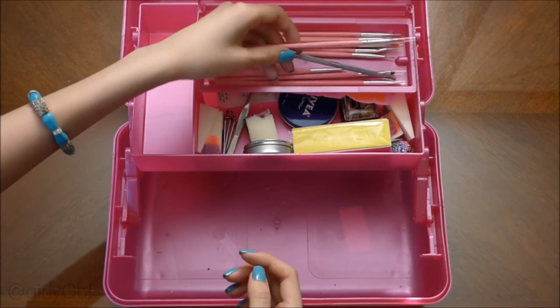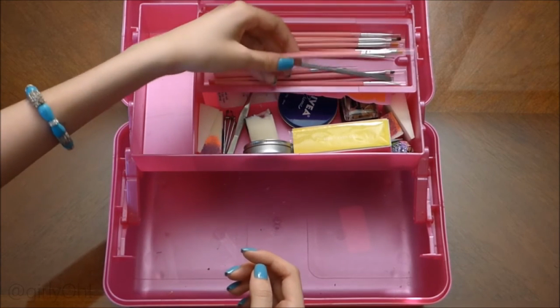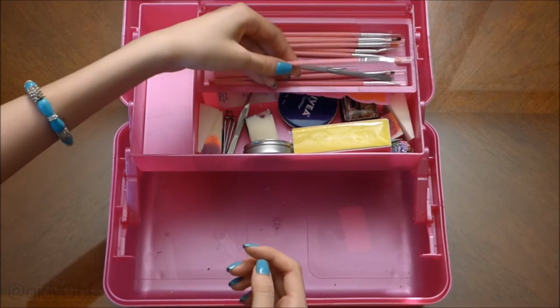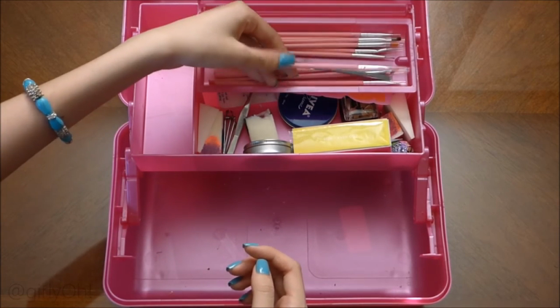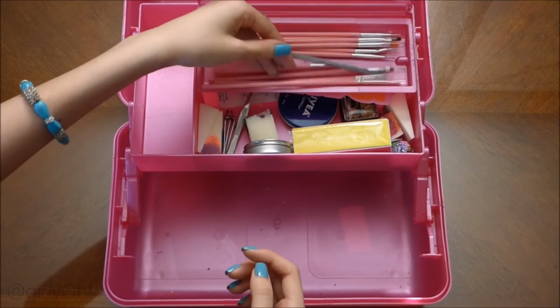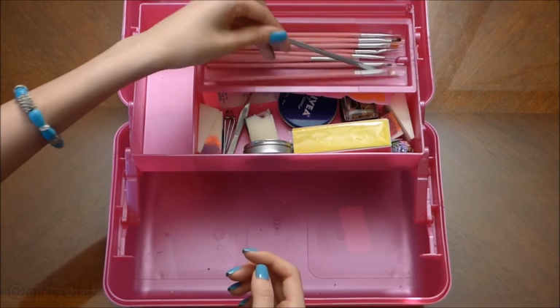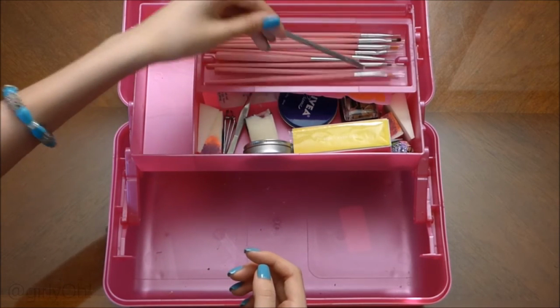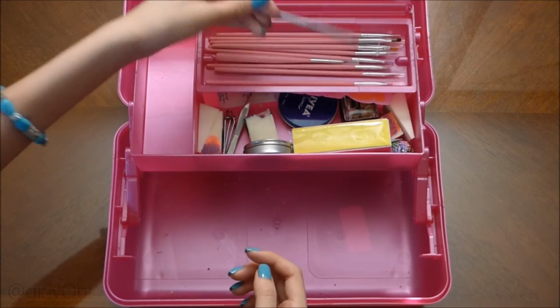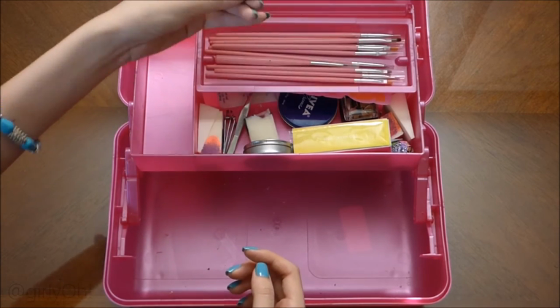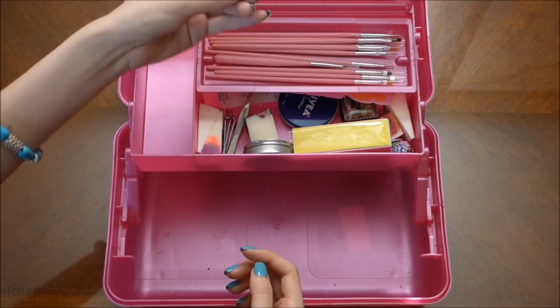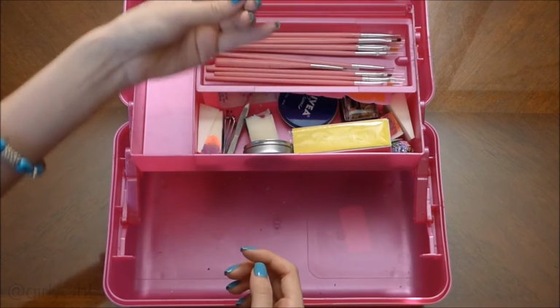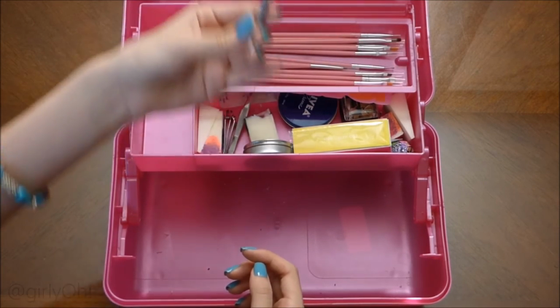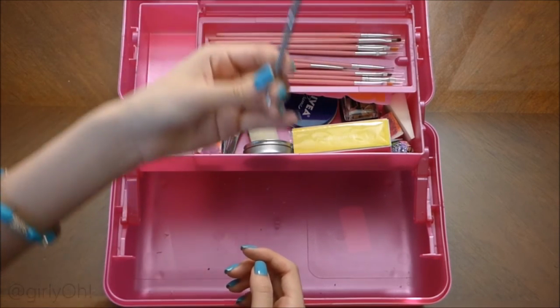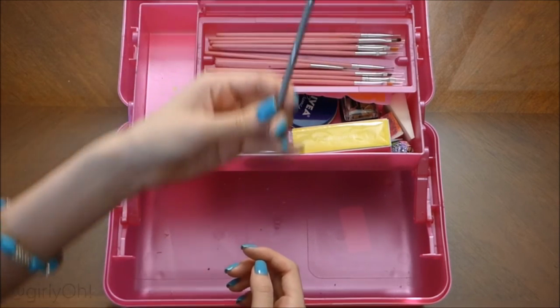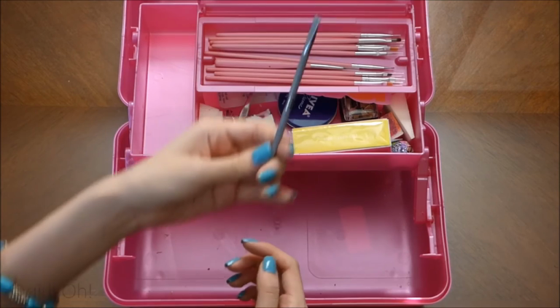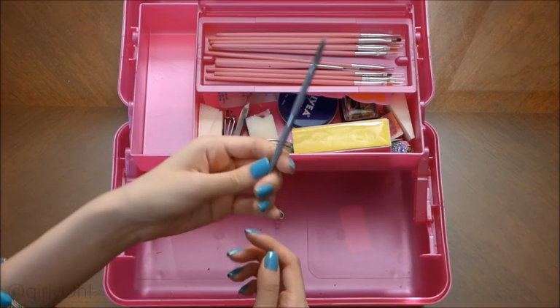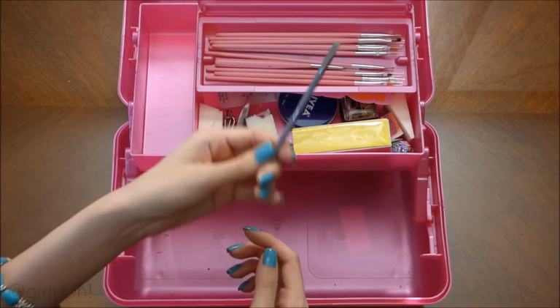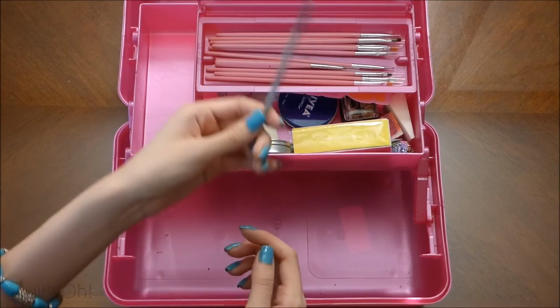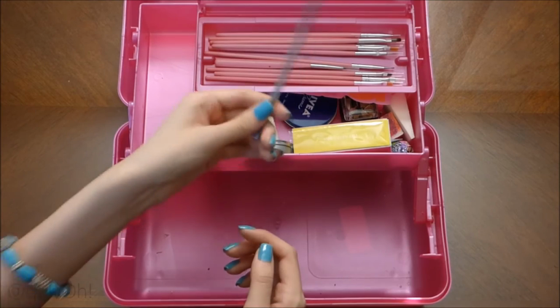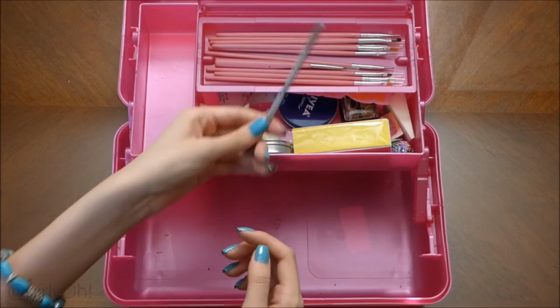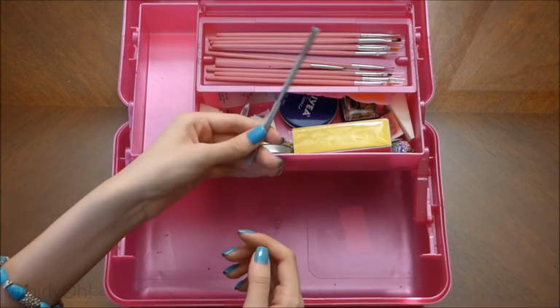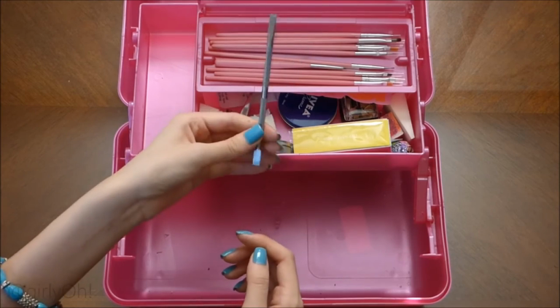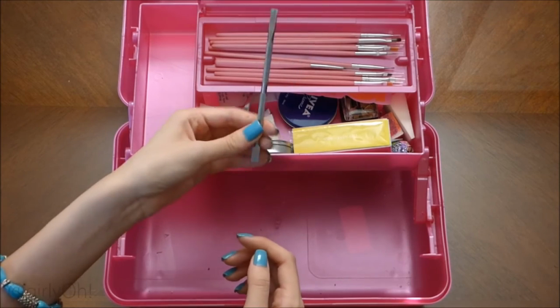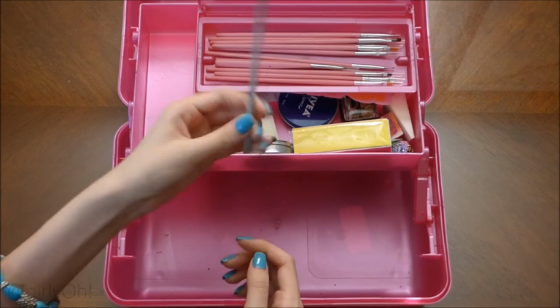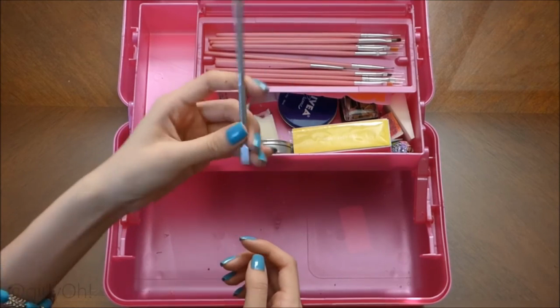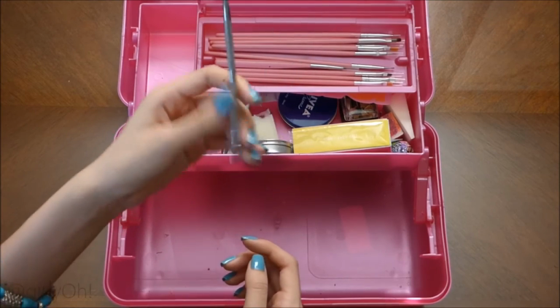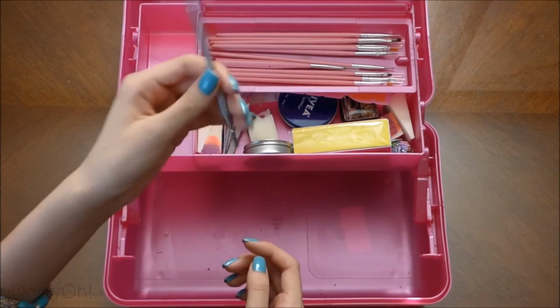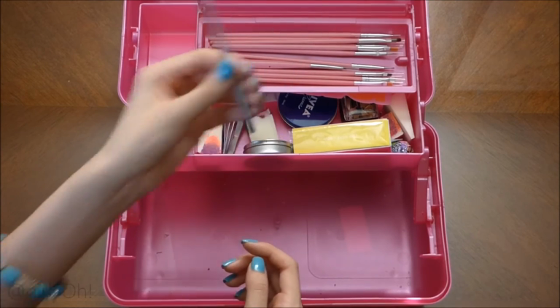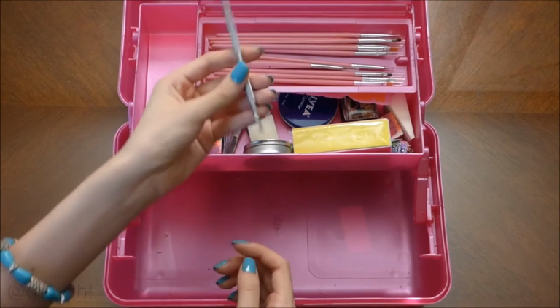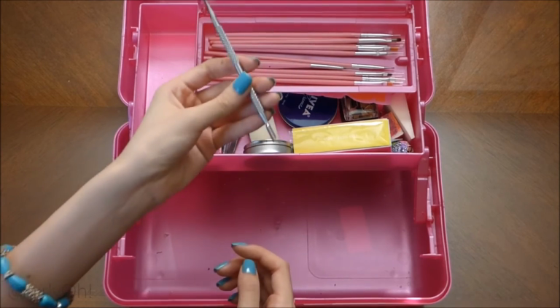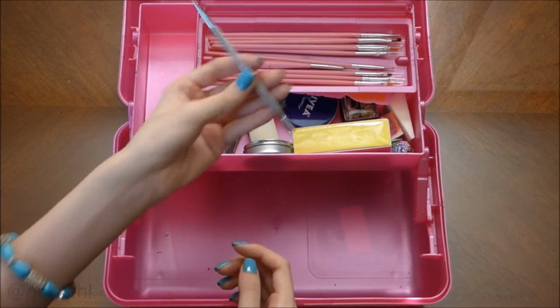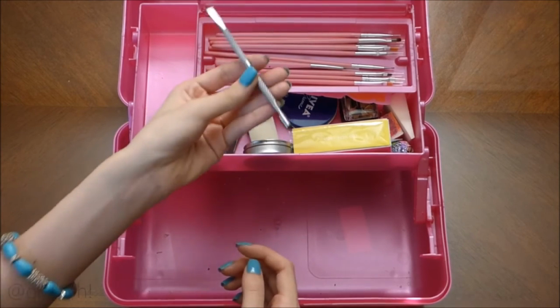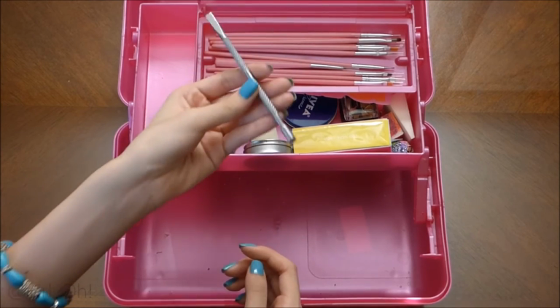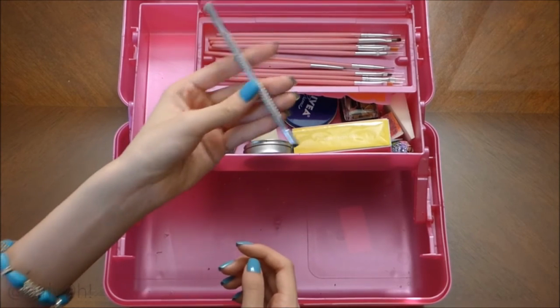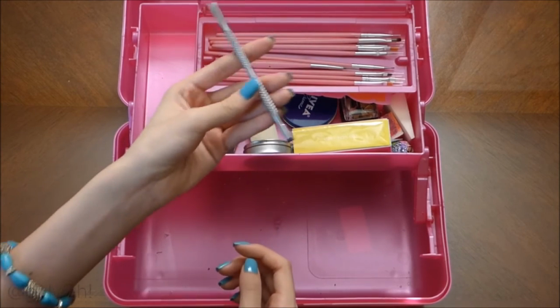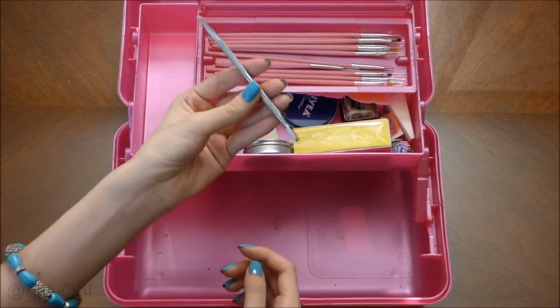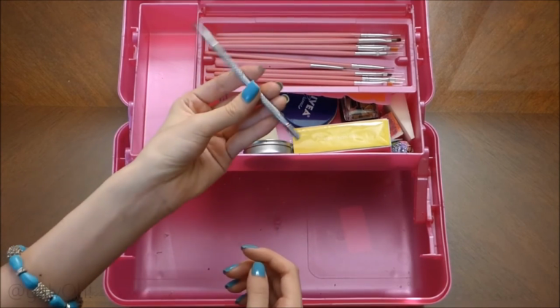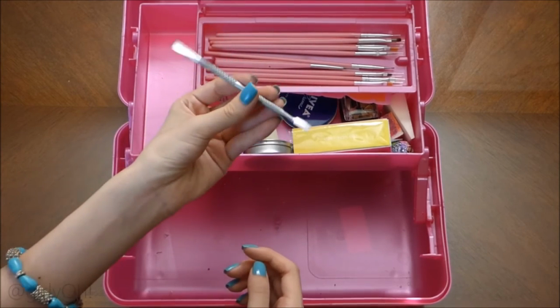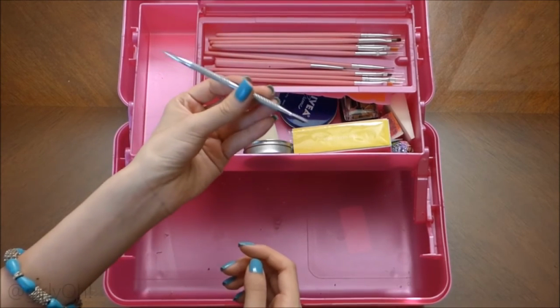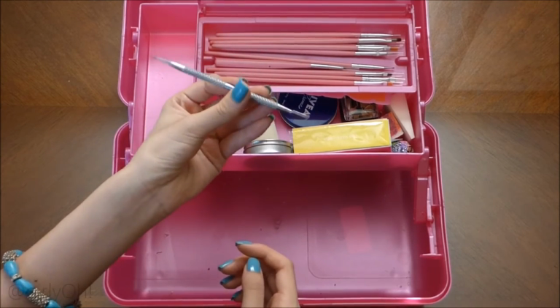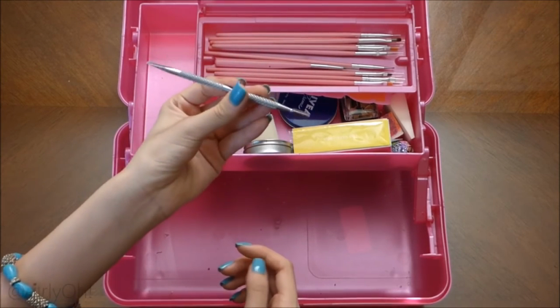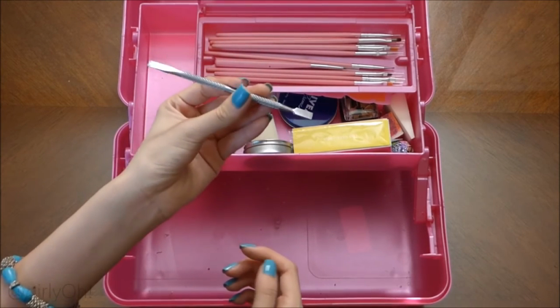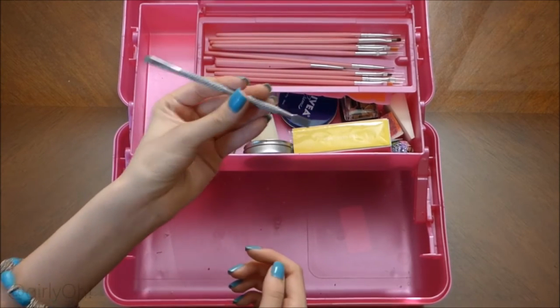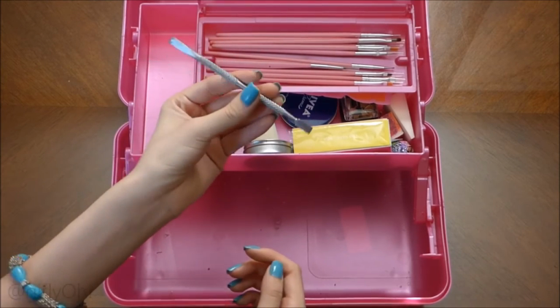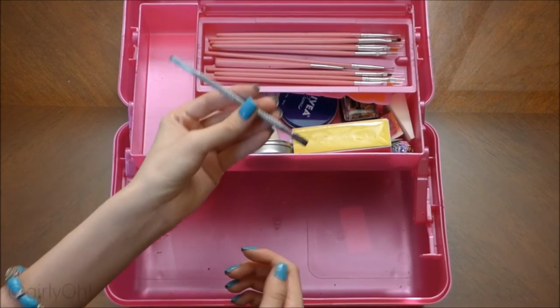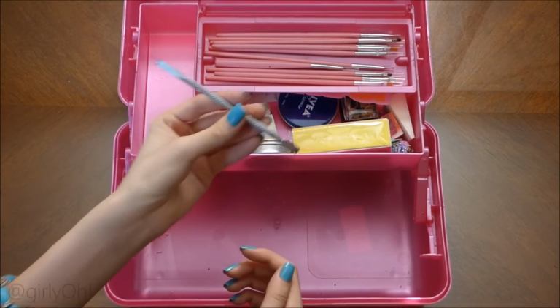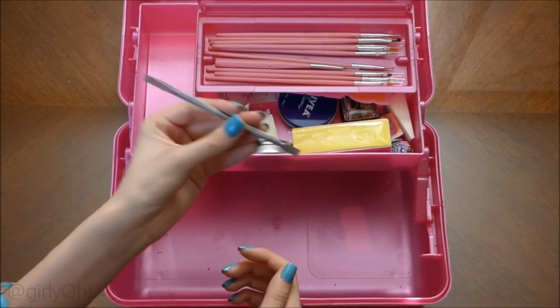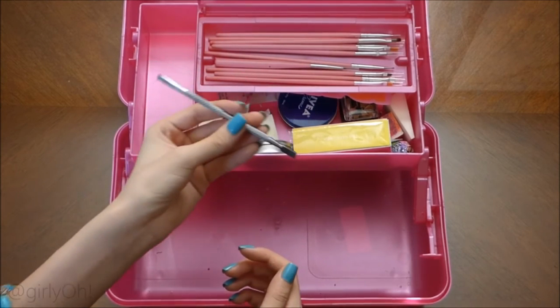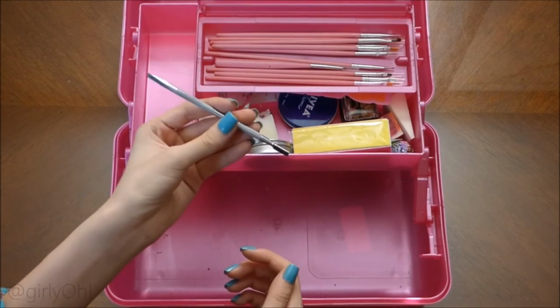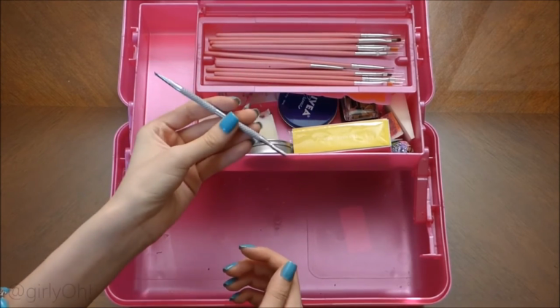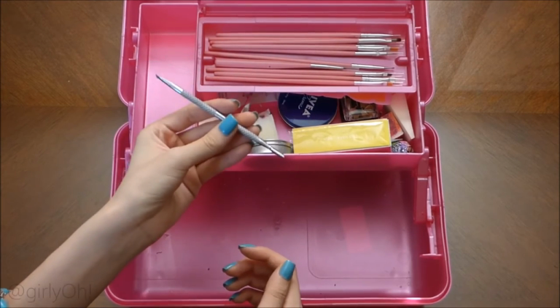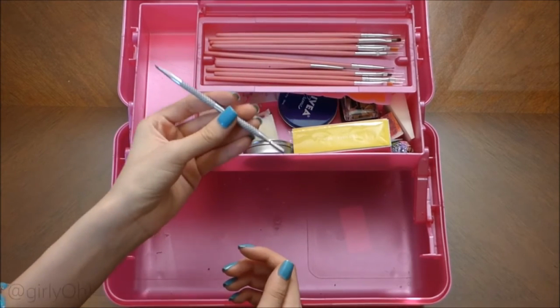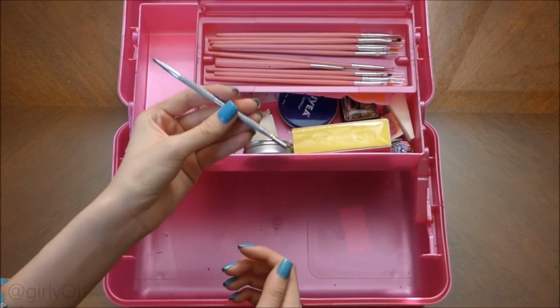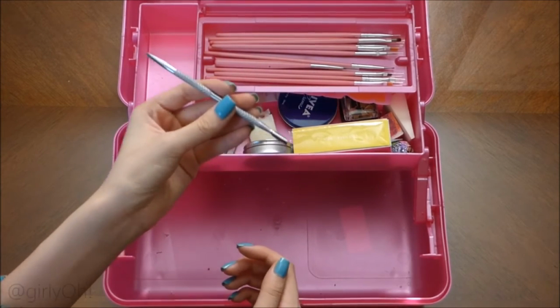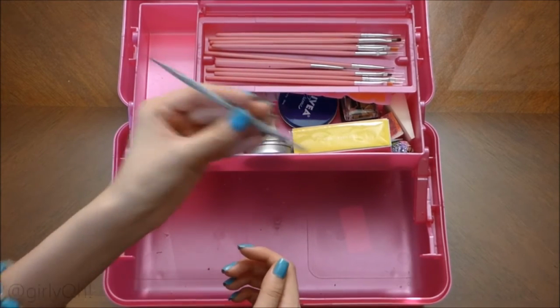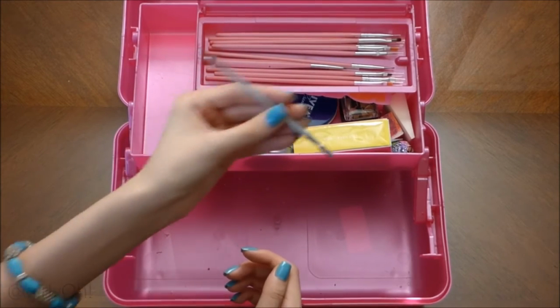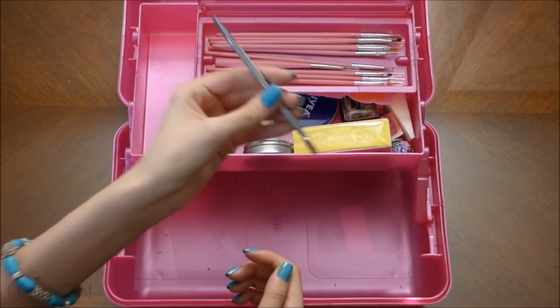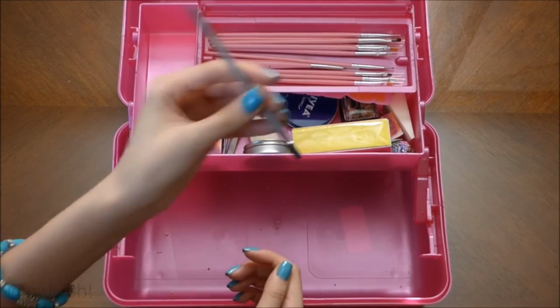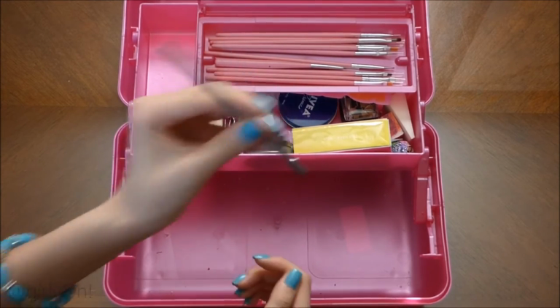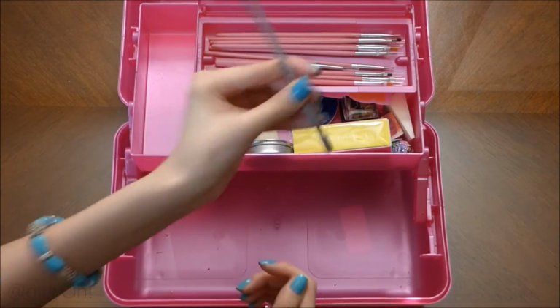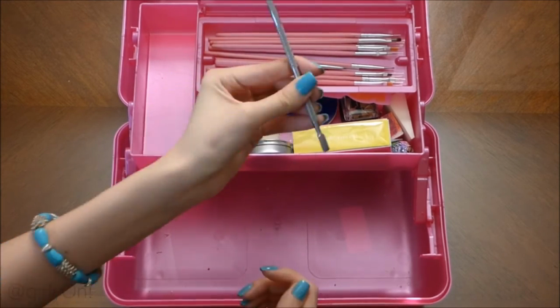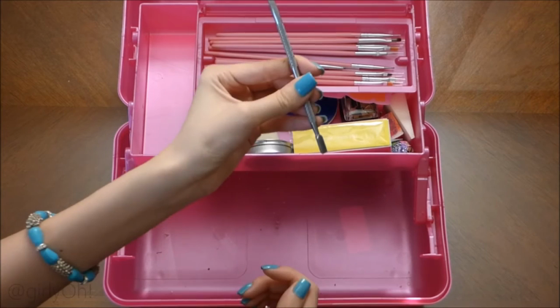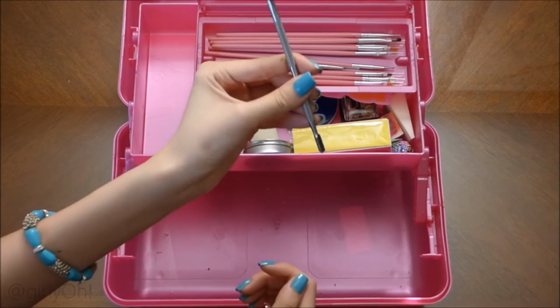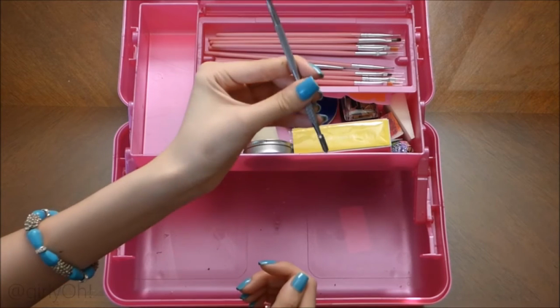This is my cuticle pusher, but I do not push my cuticles with it — I use this for my swatch ball.